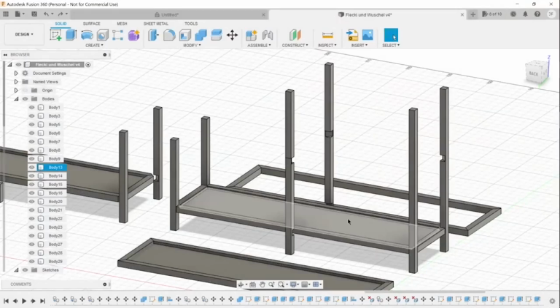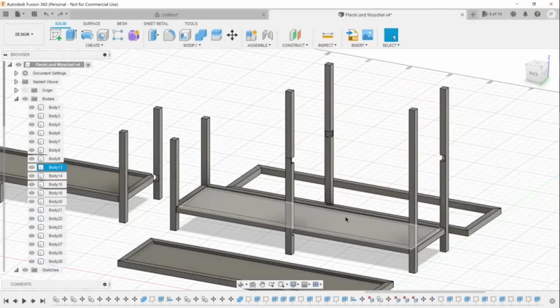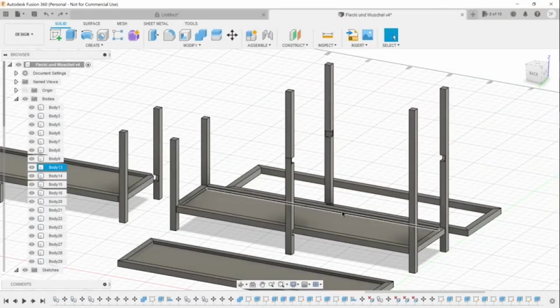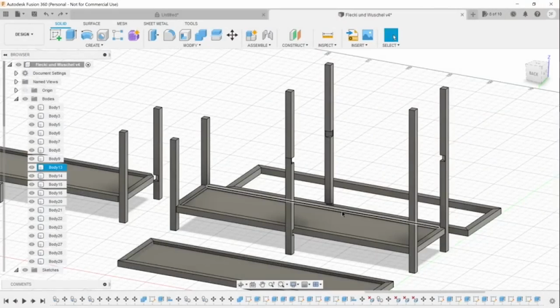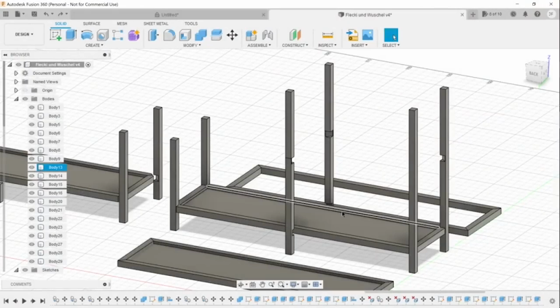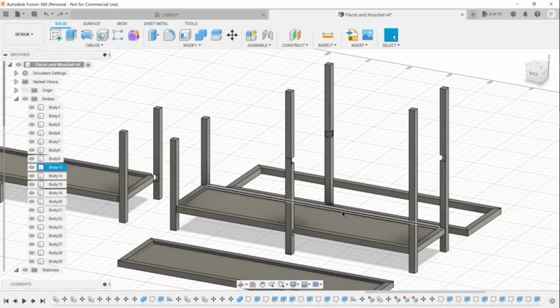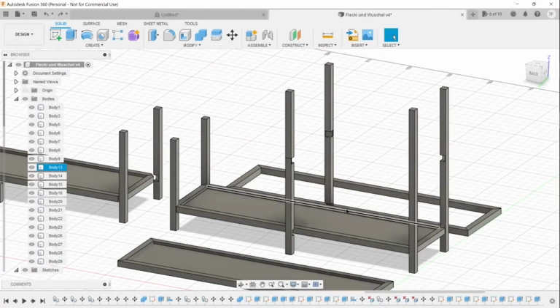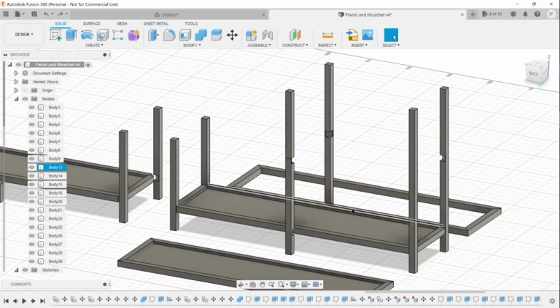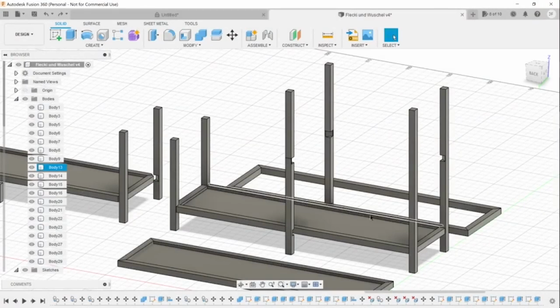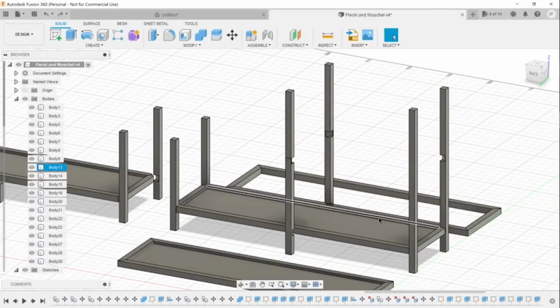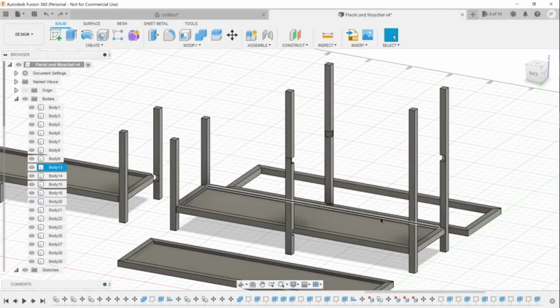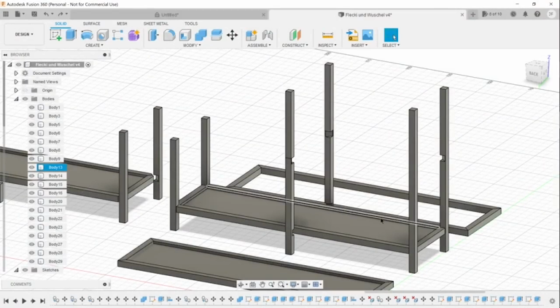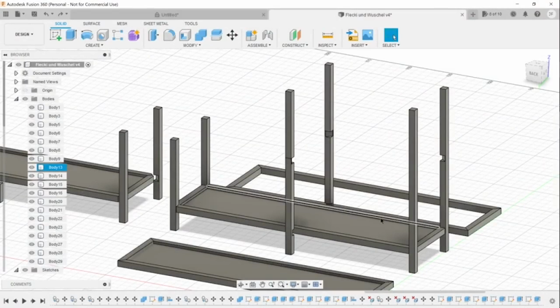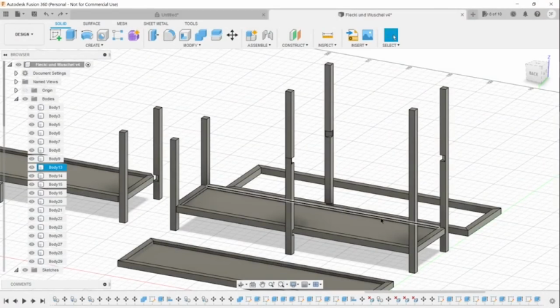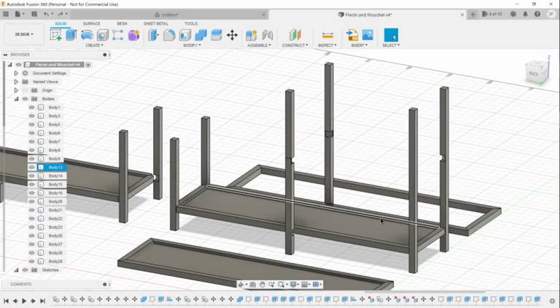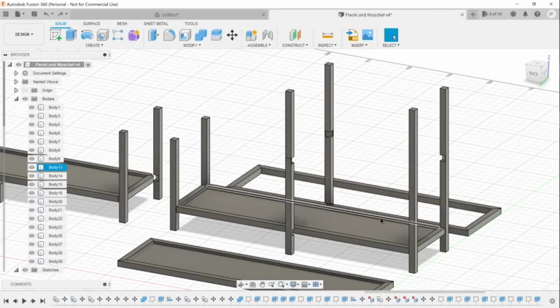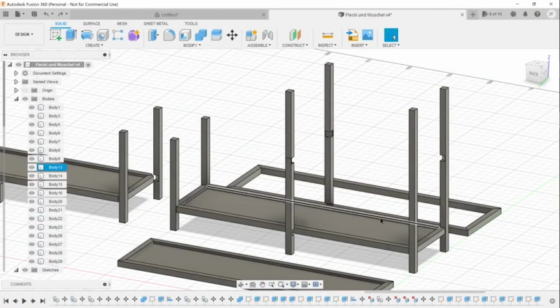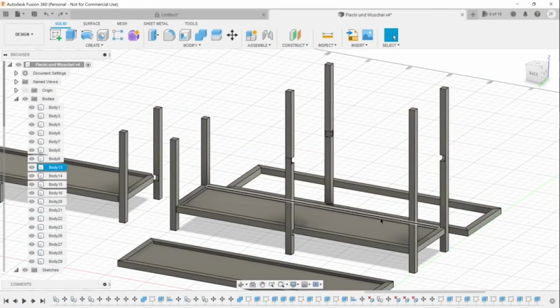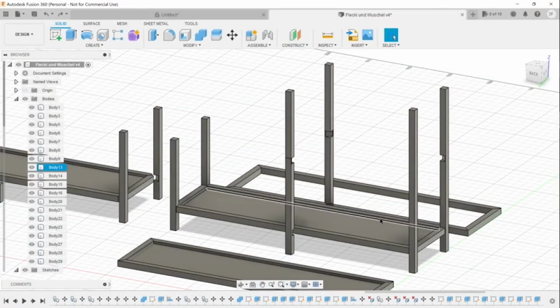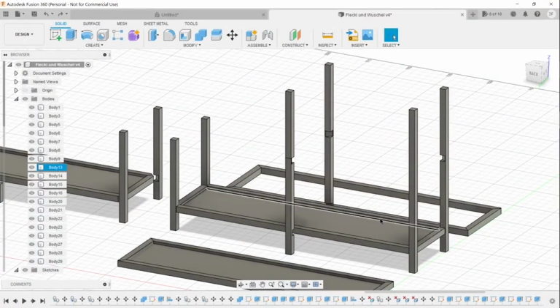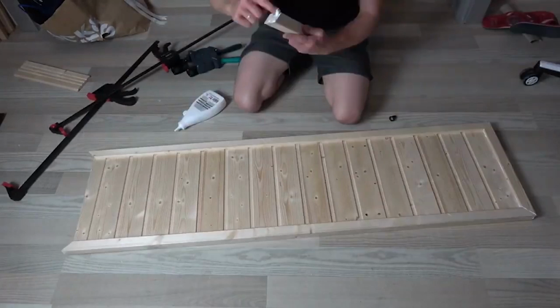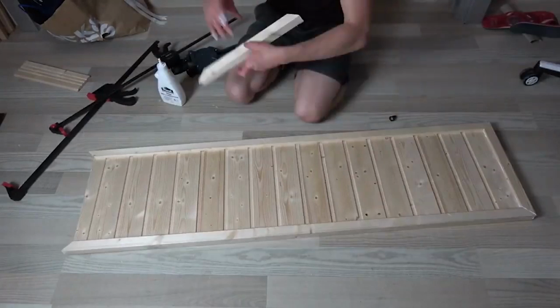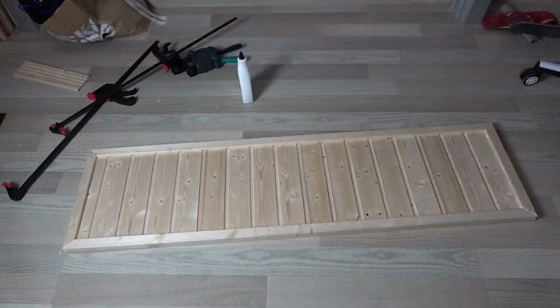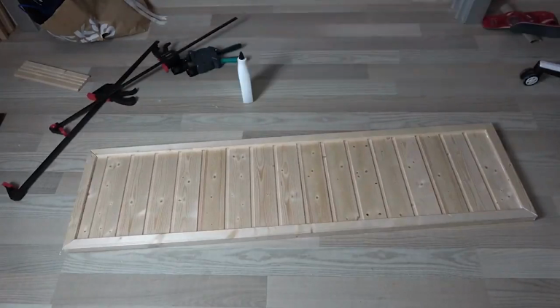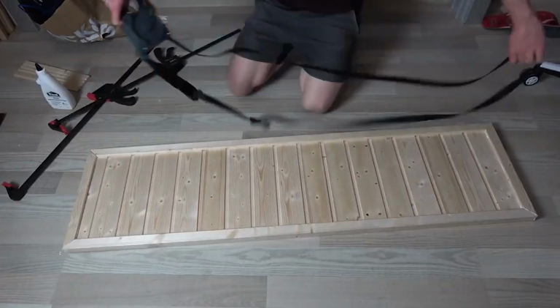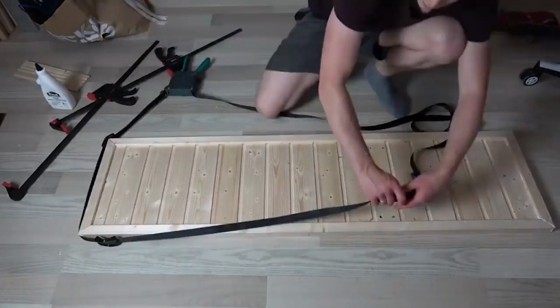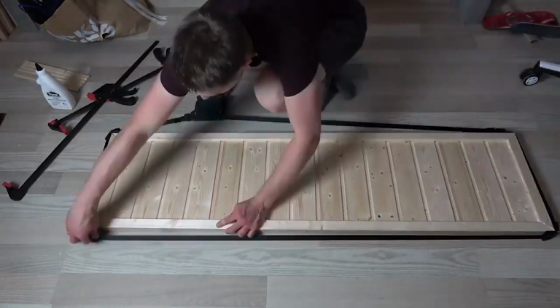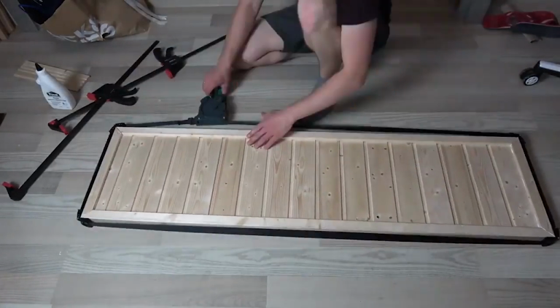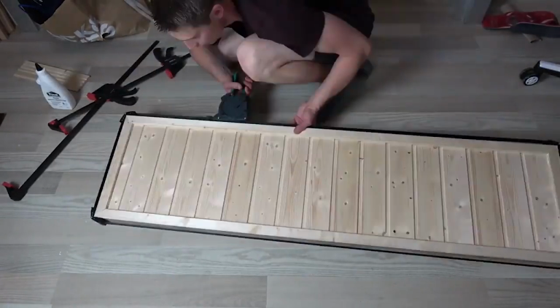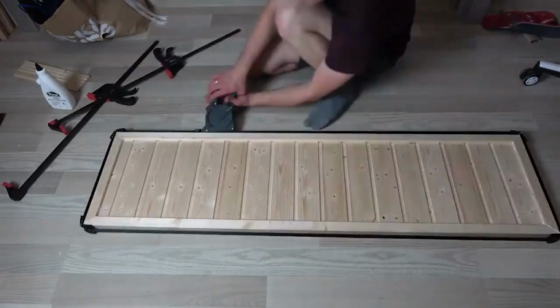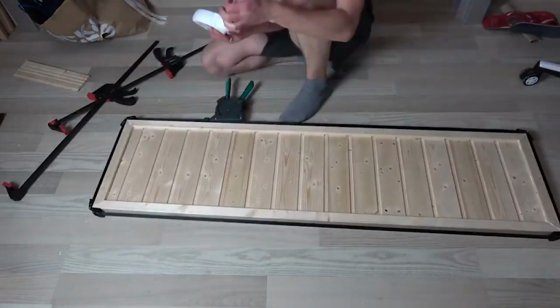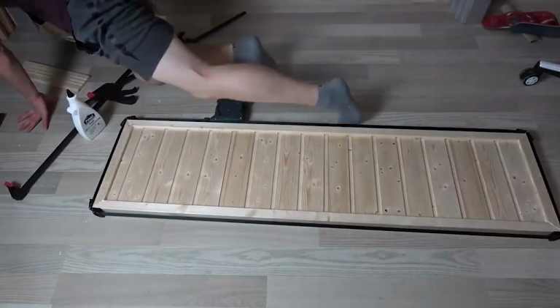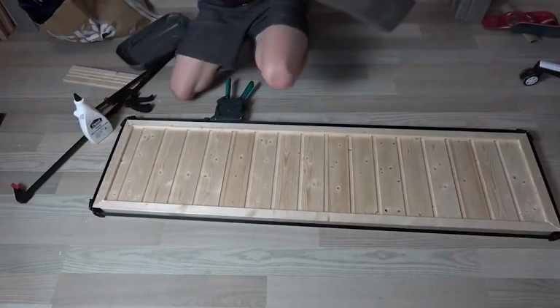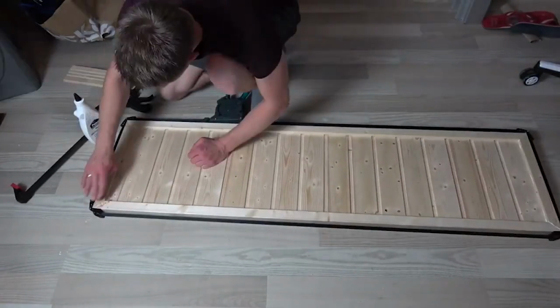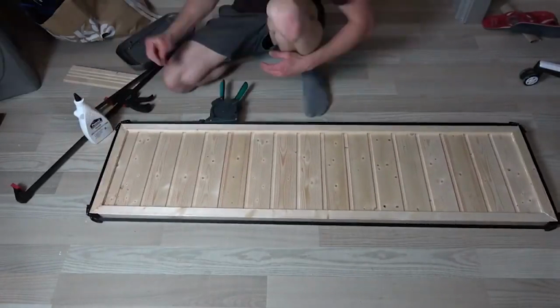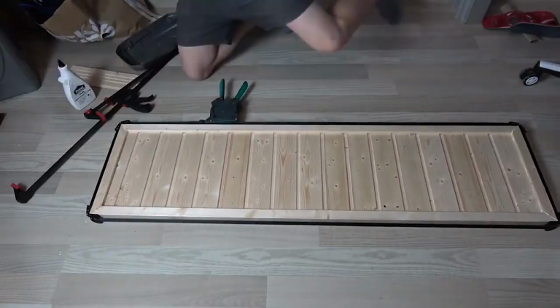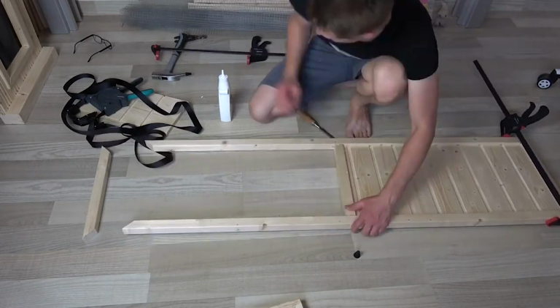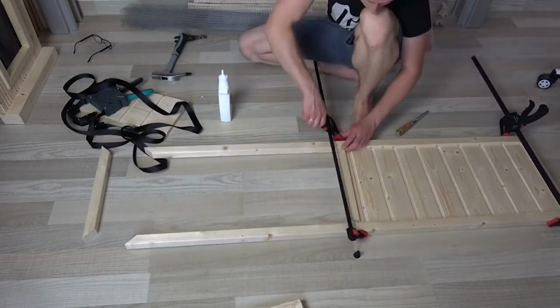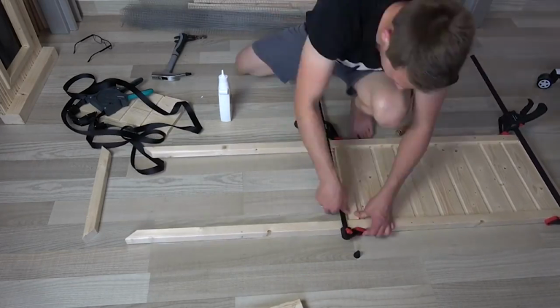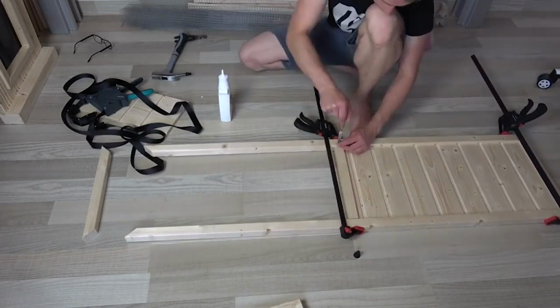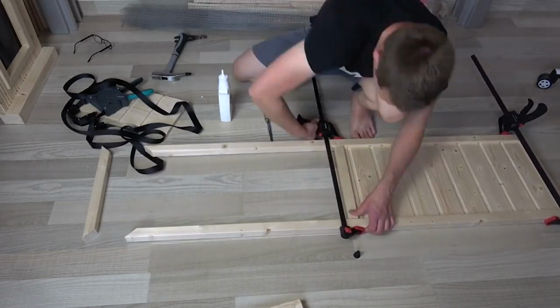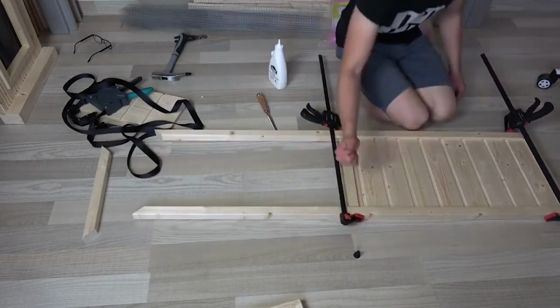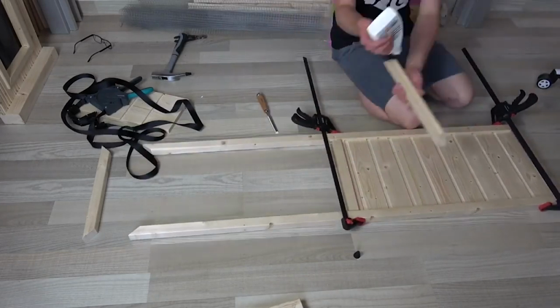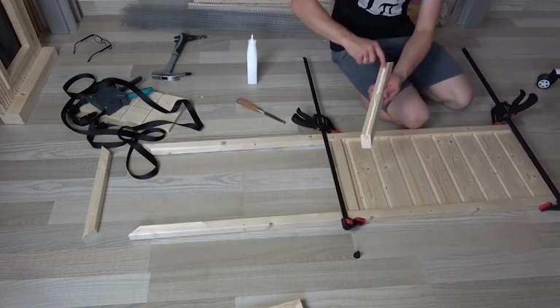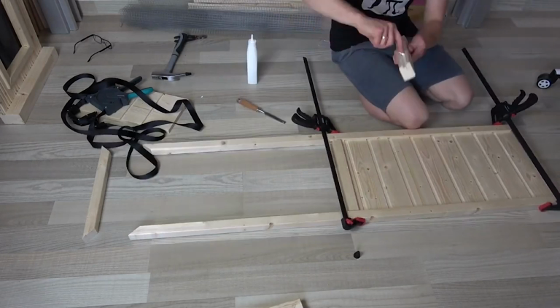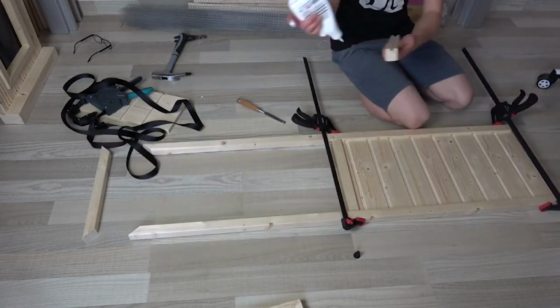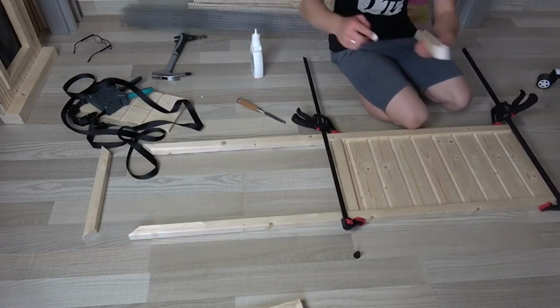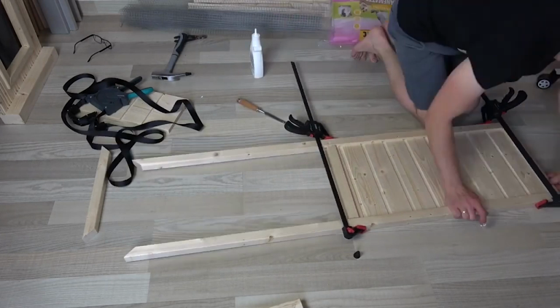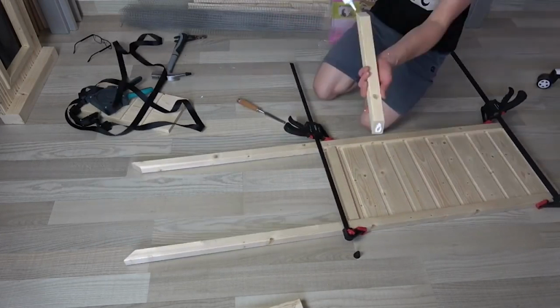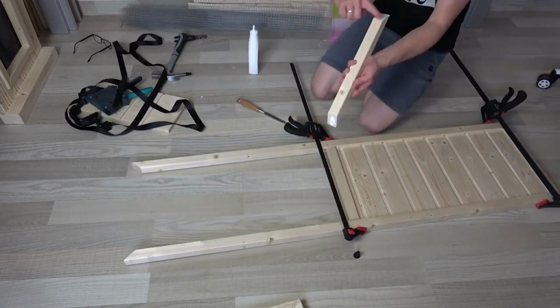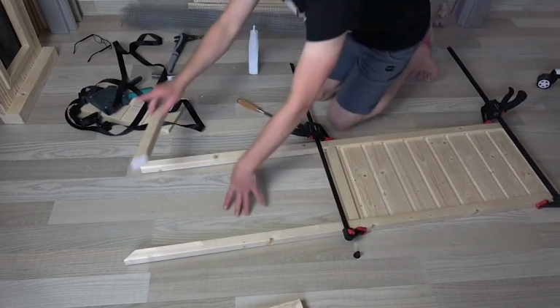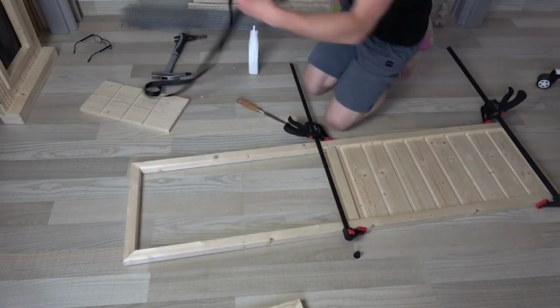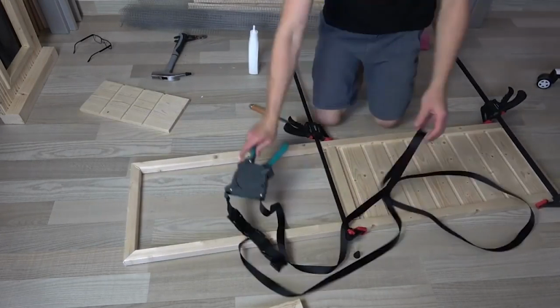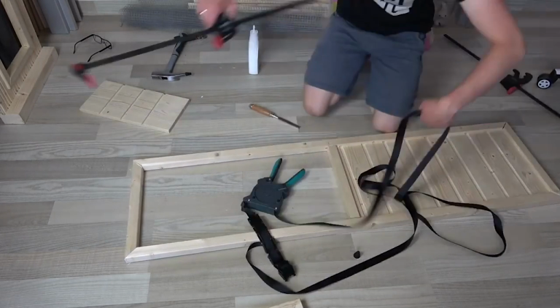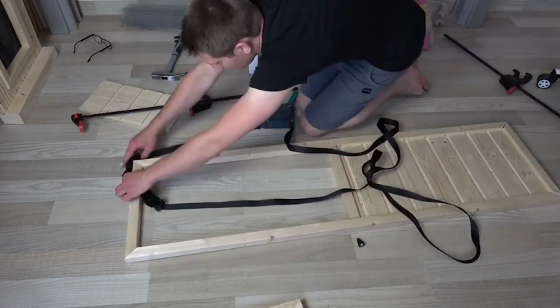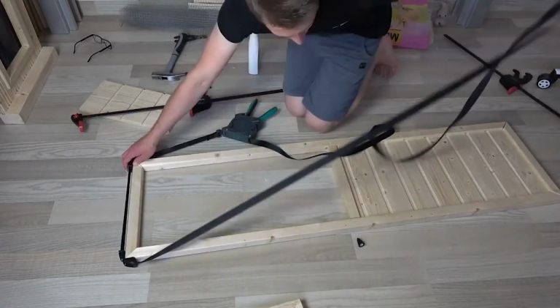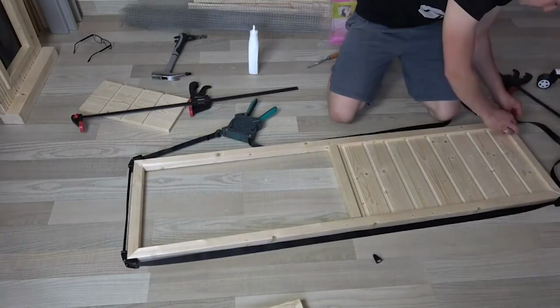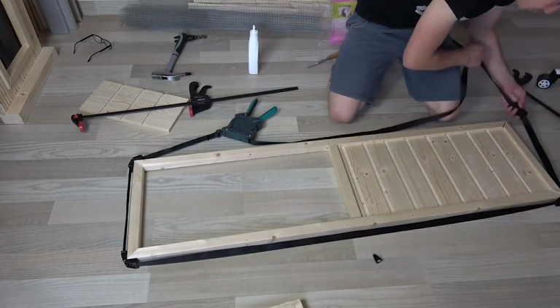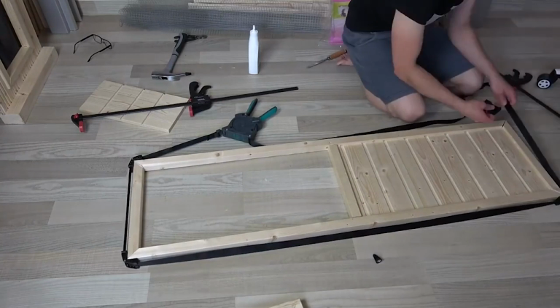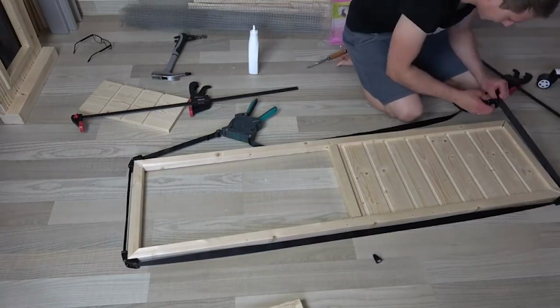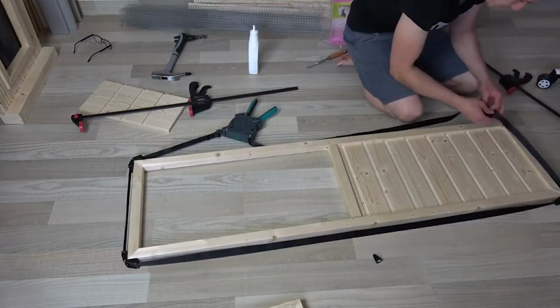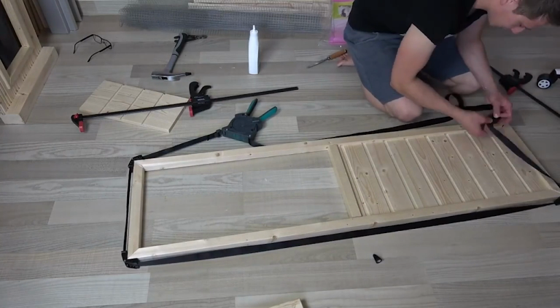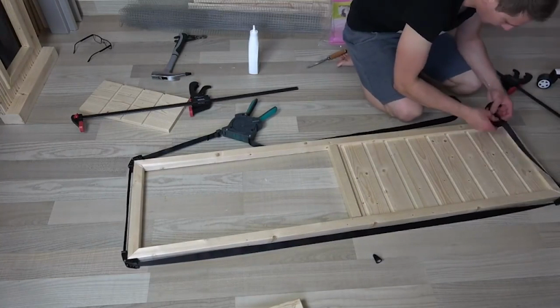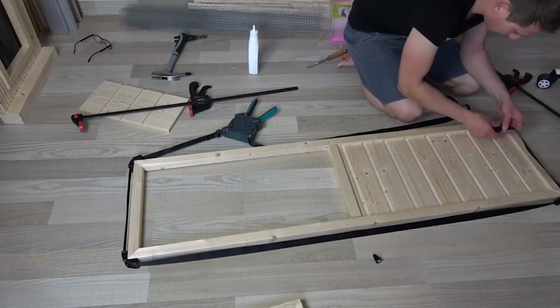Last time we built the two floor panels for our DIY pet bunny hutch and today we want to finish the whole thing off. Enjoy!